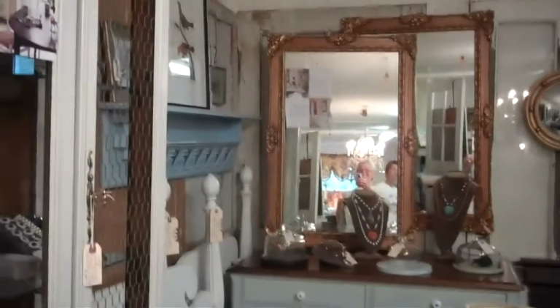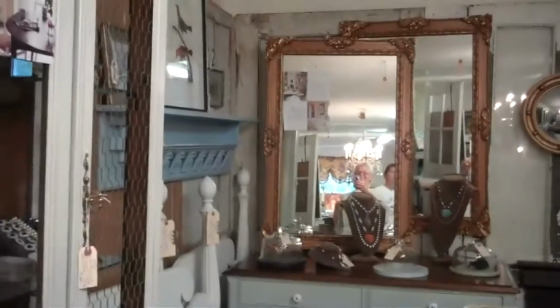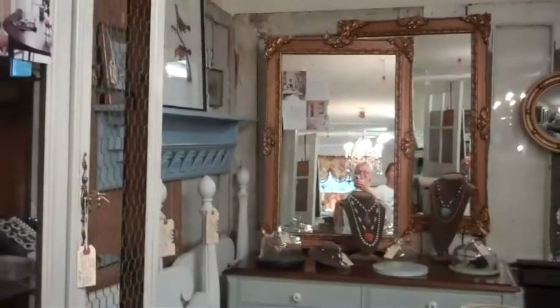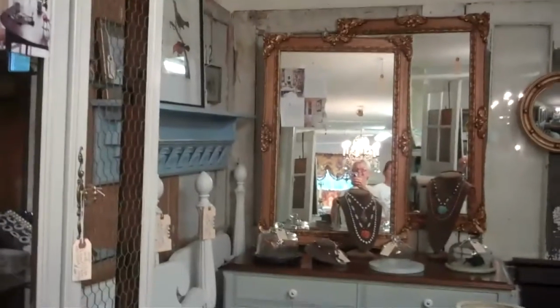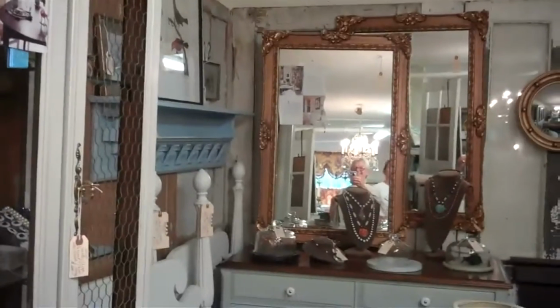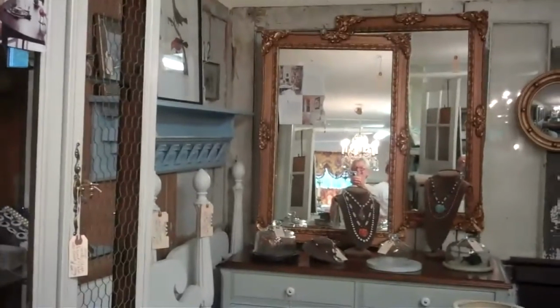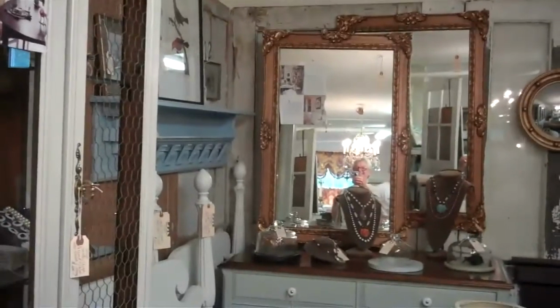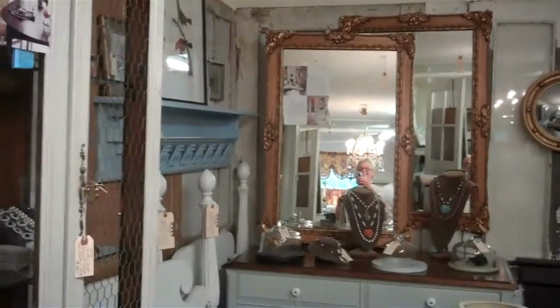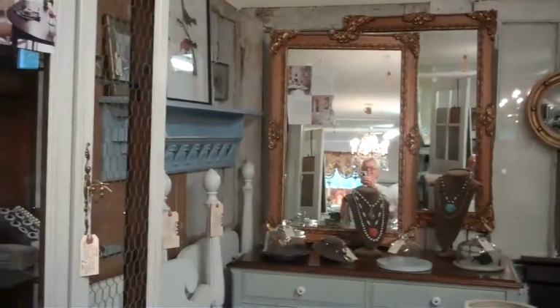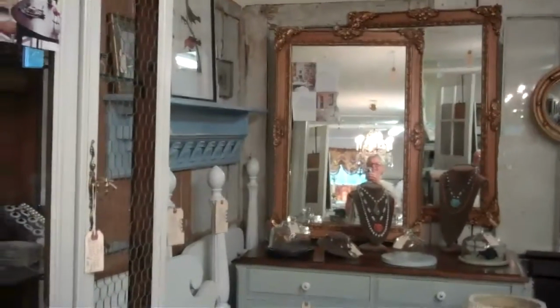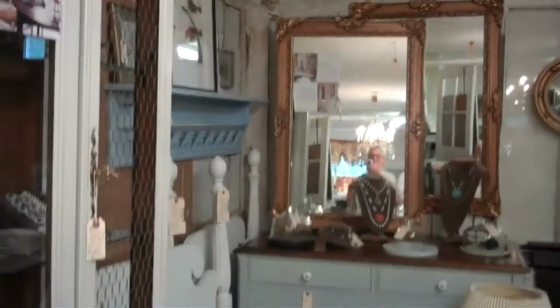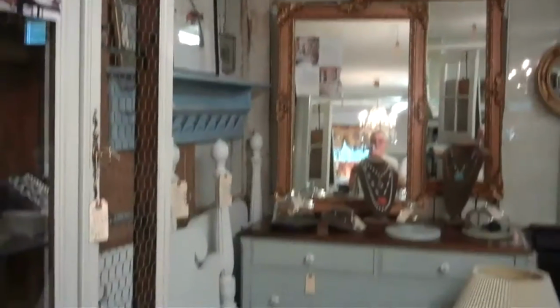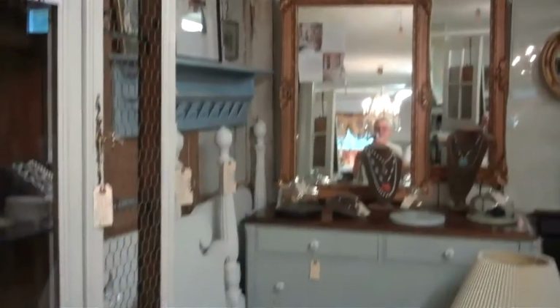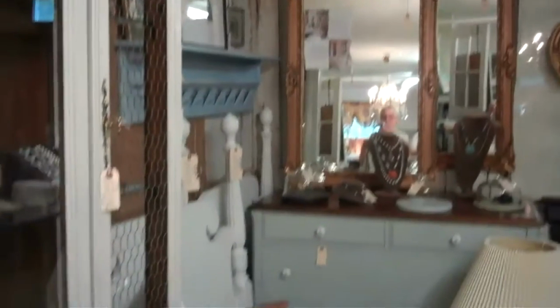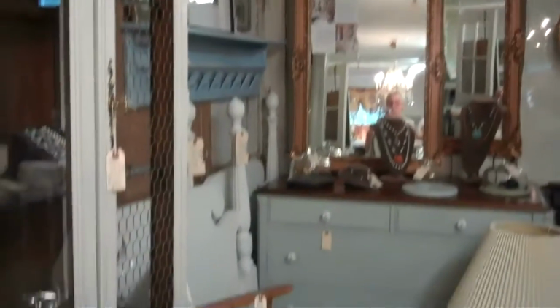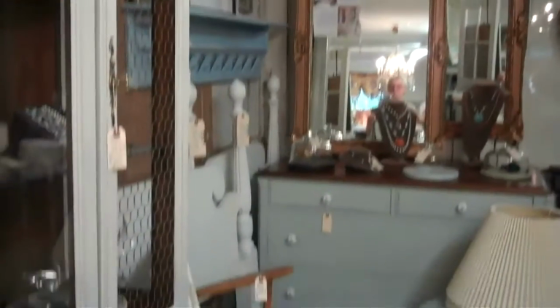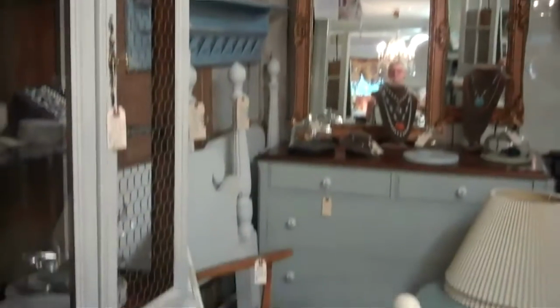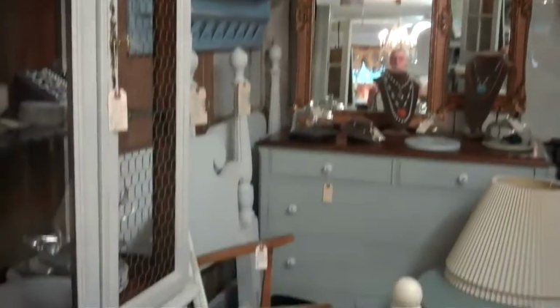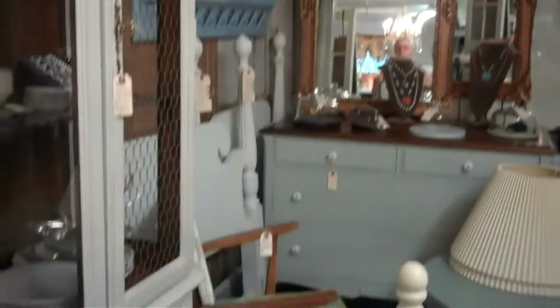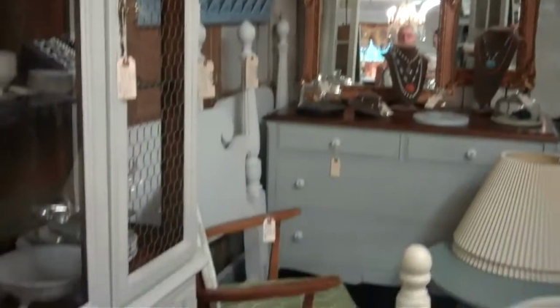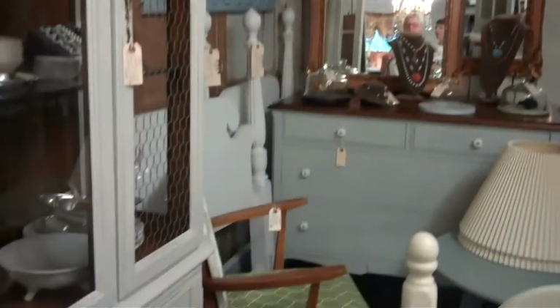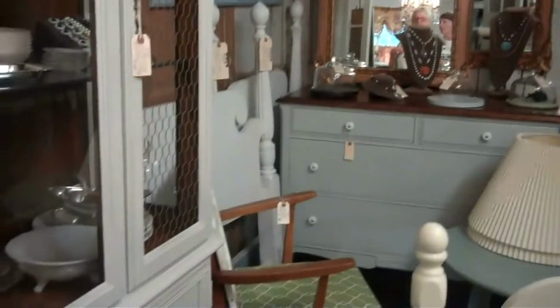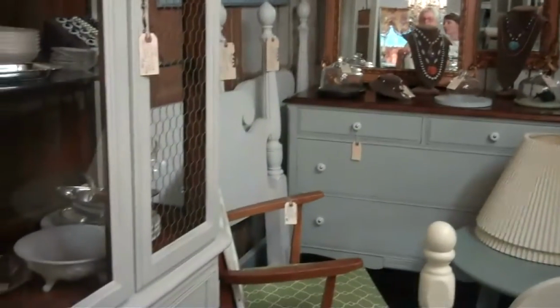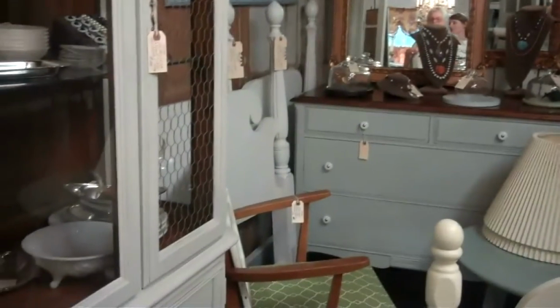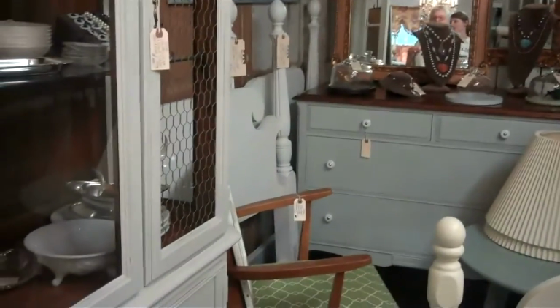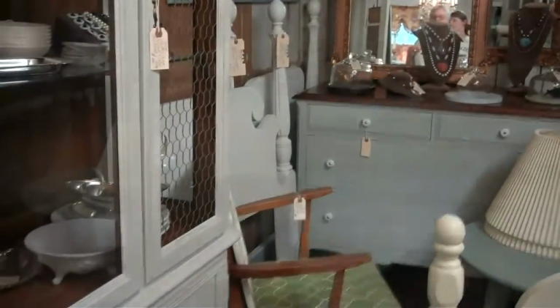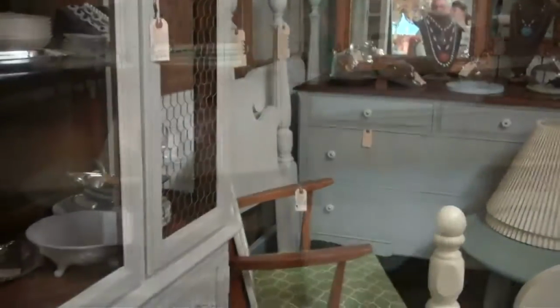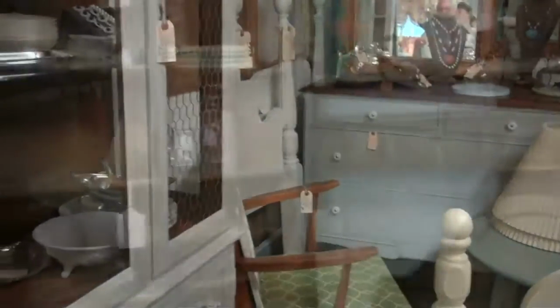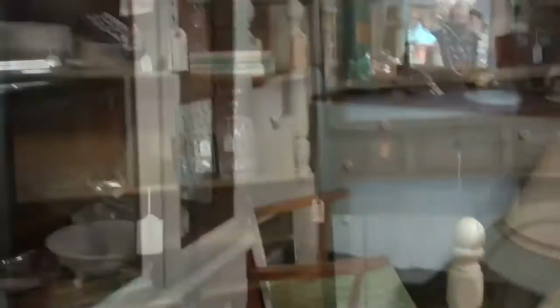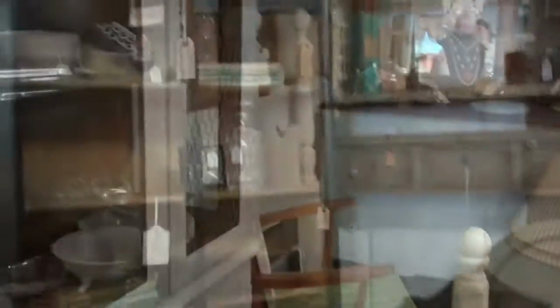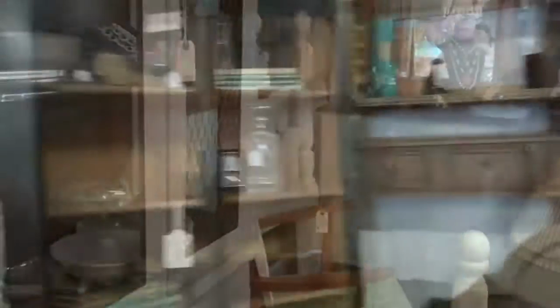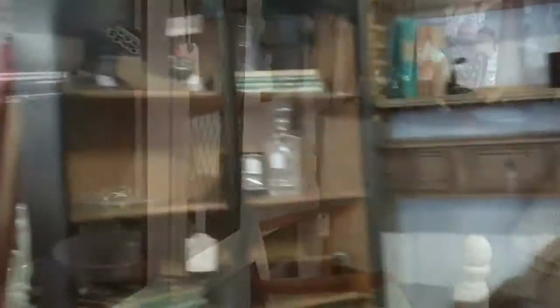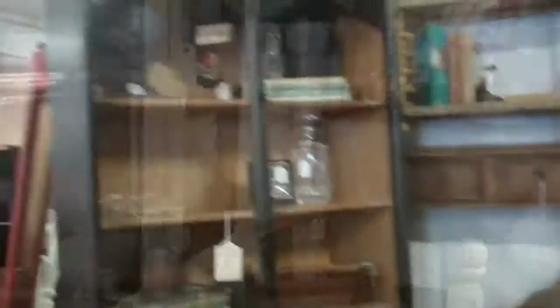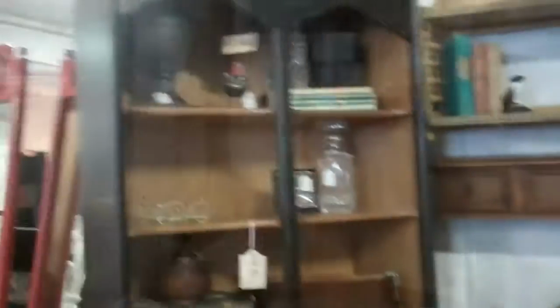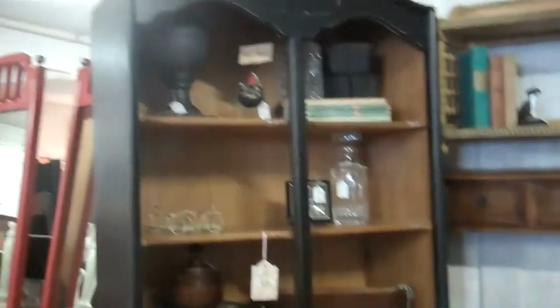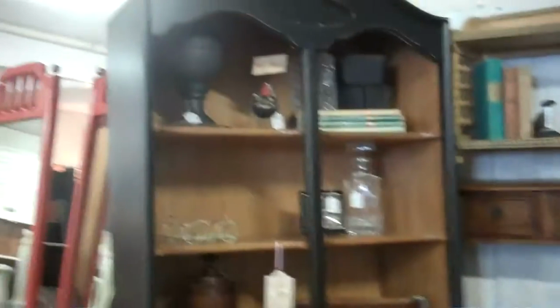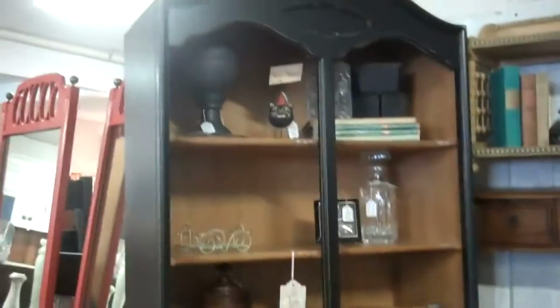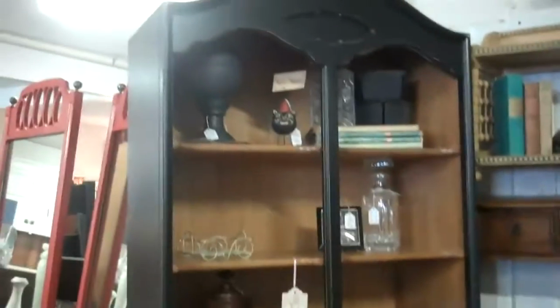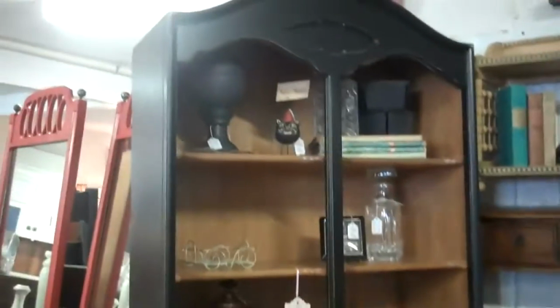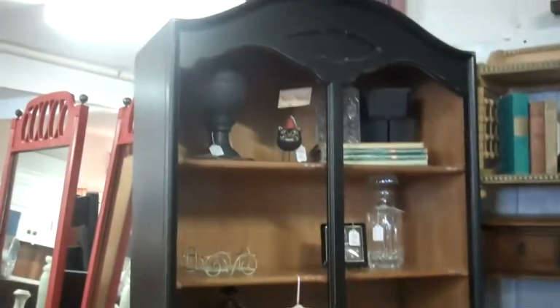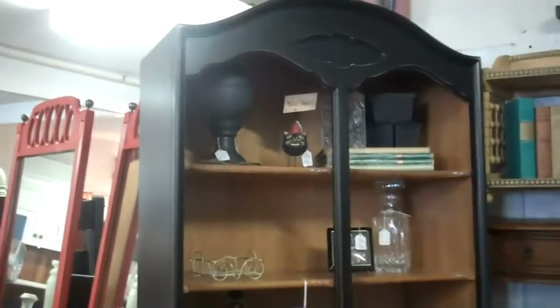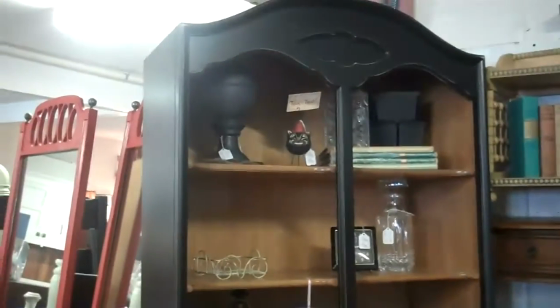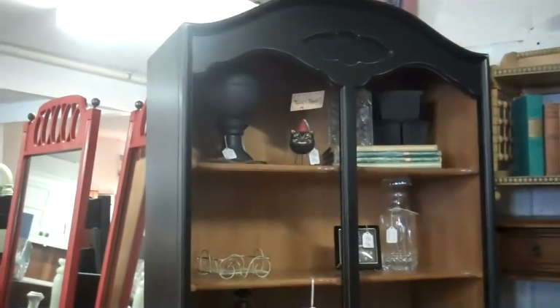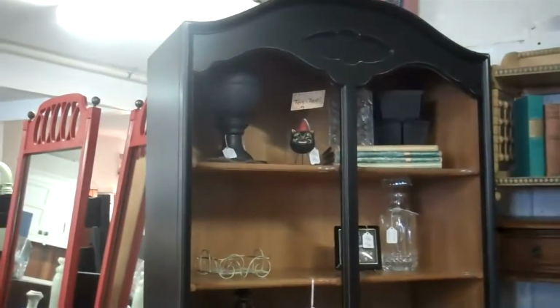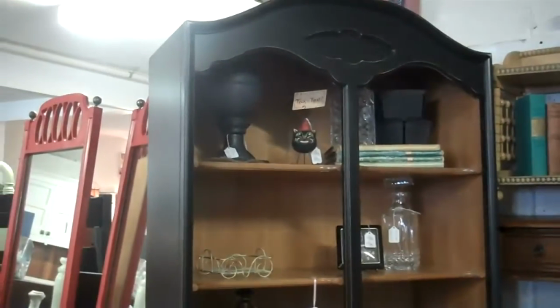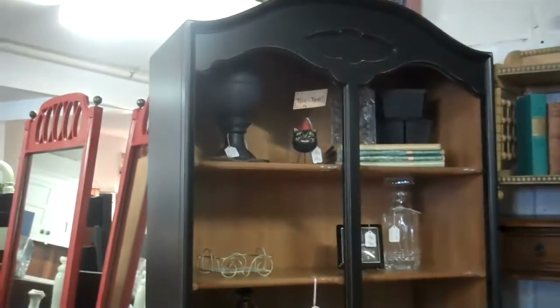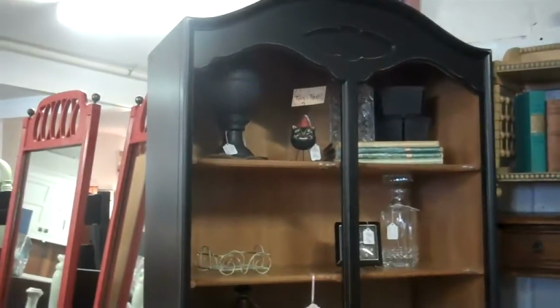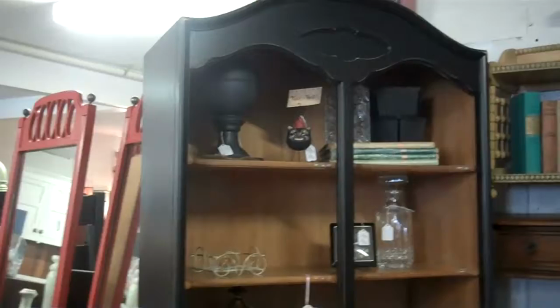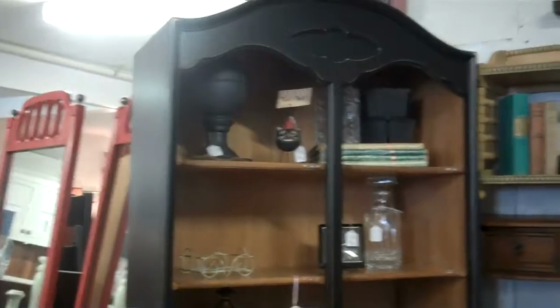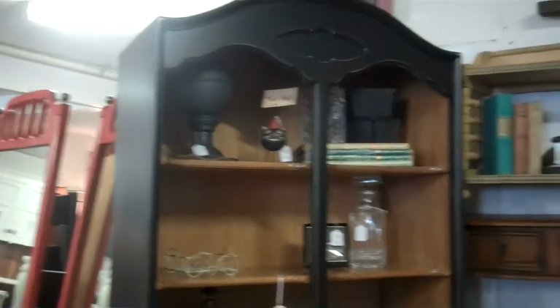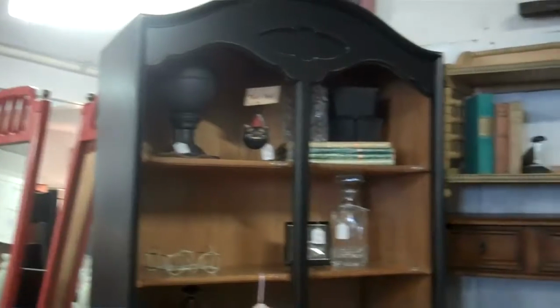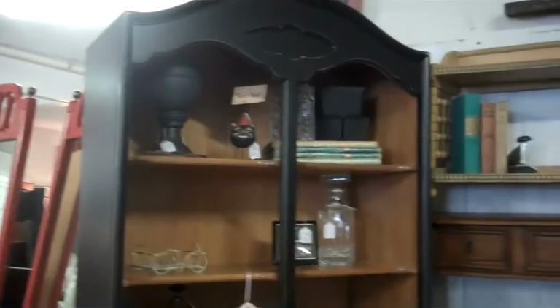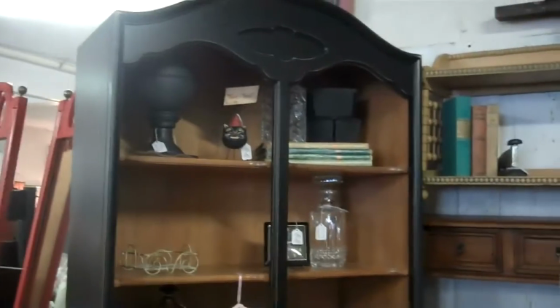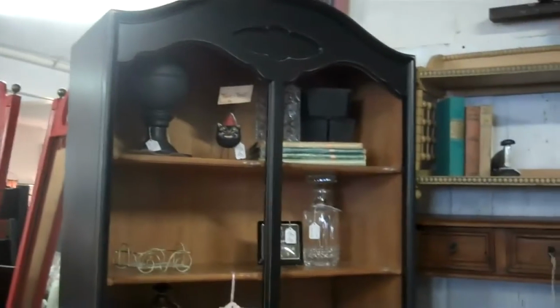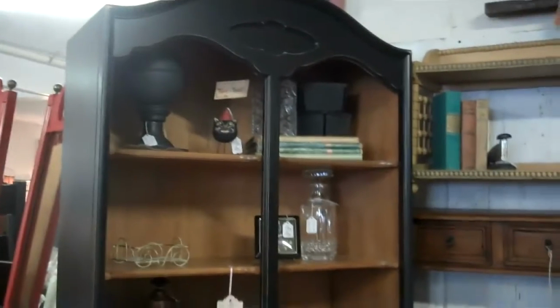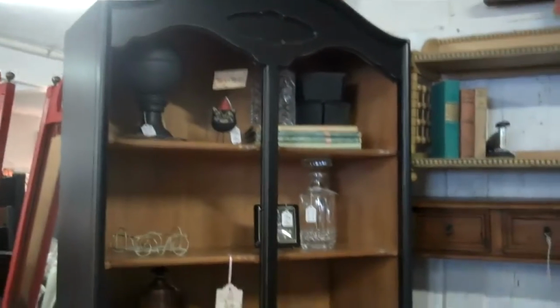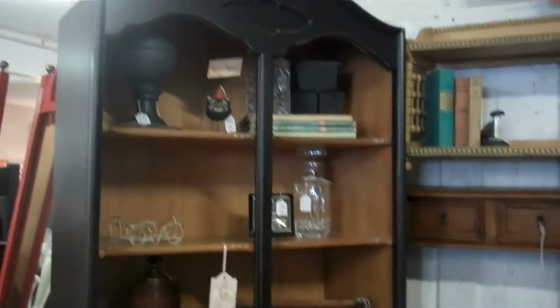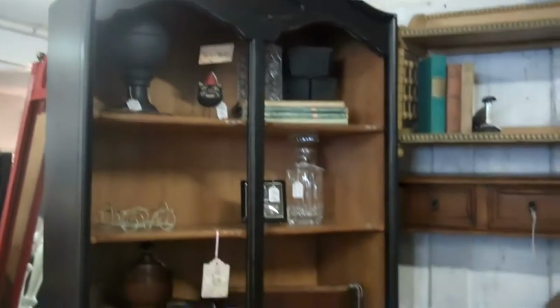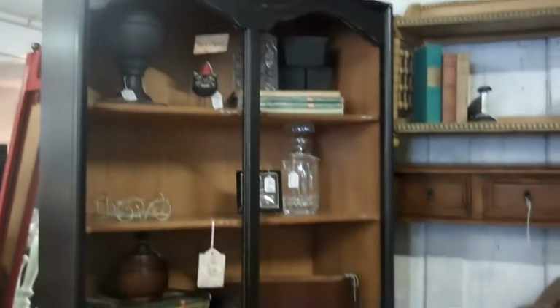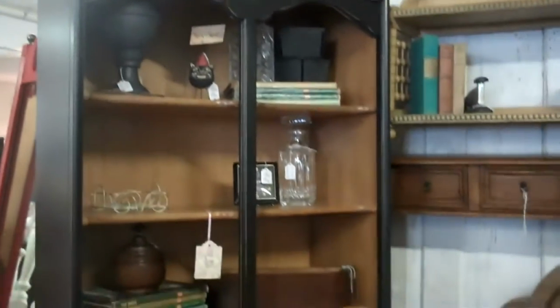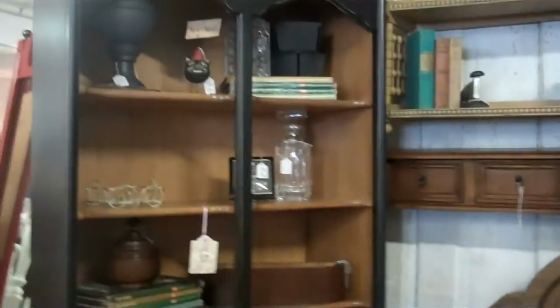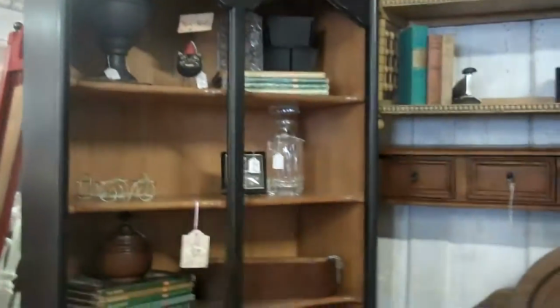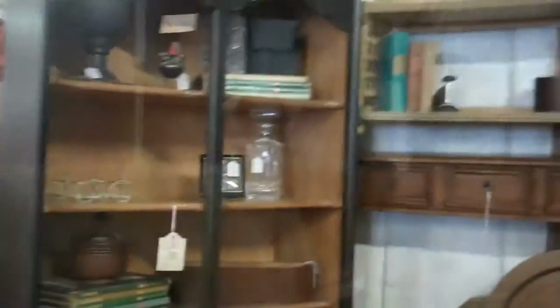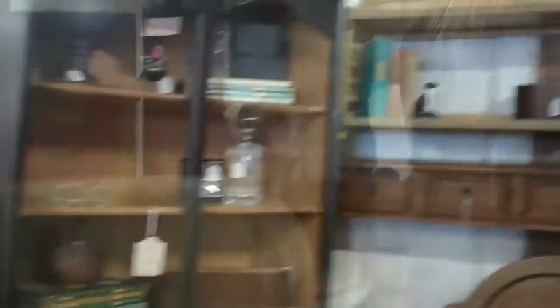They're good quality, solid furniture. We have a lot of storage pieces — bookcases, hutches.